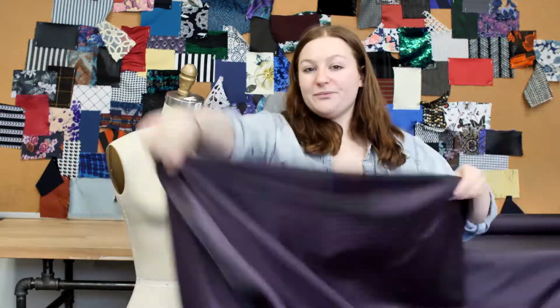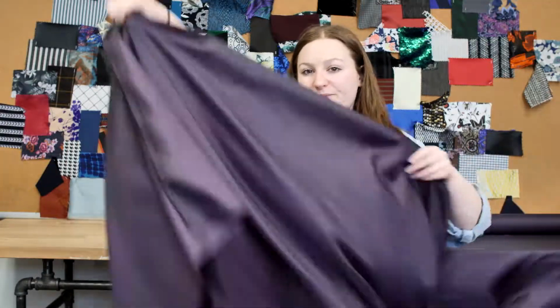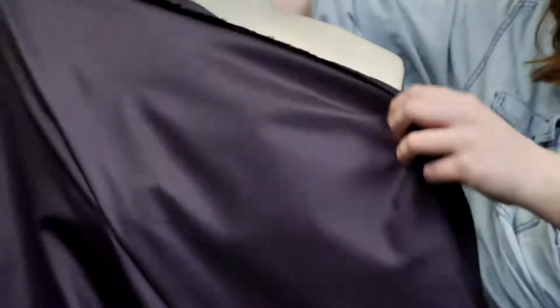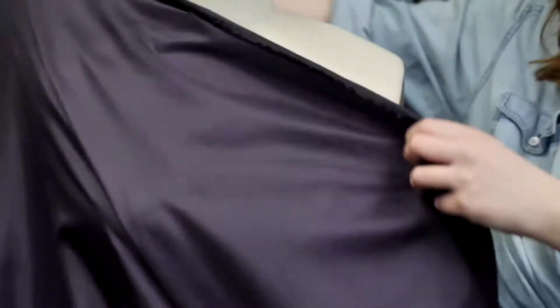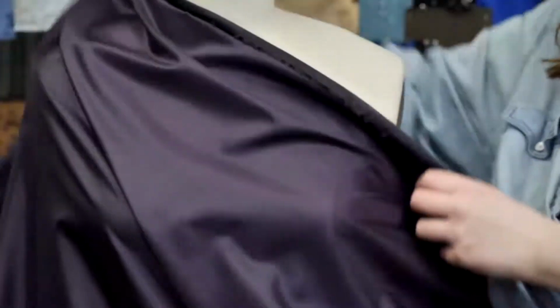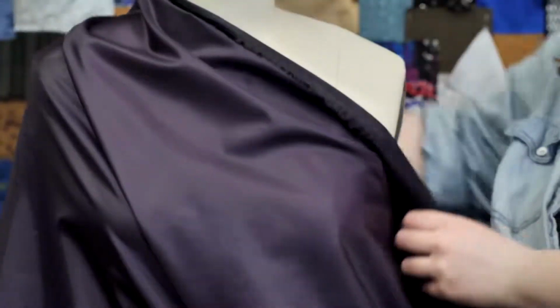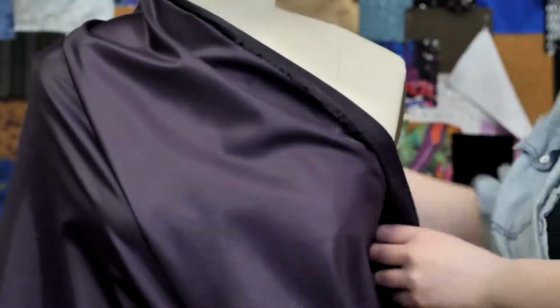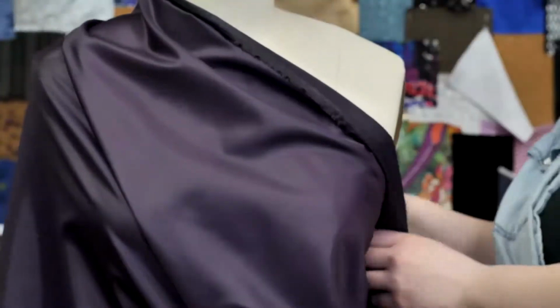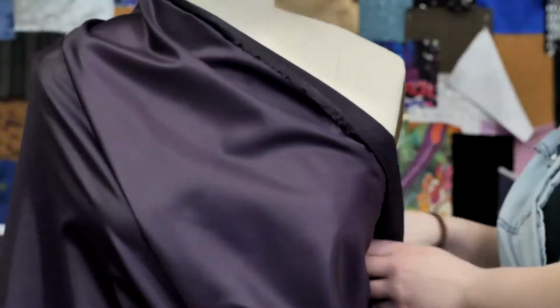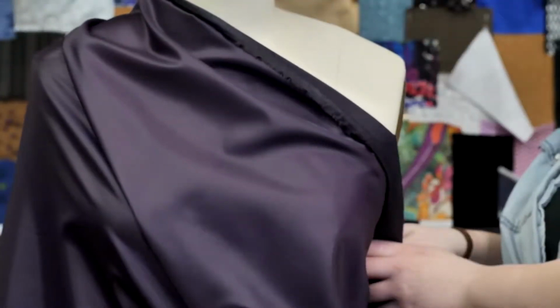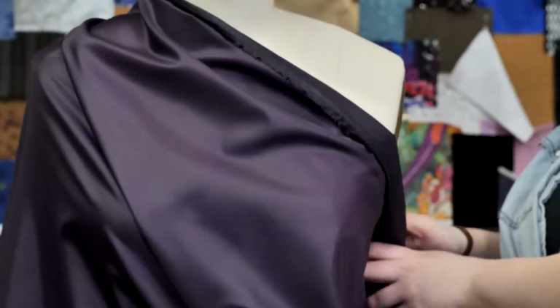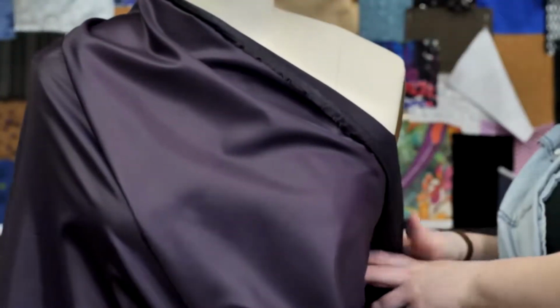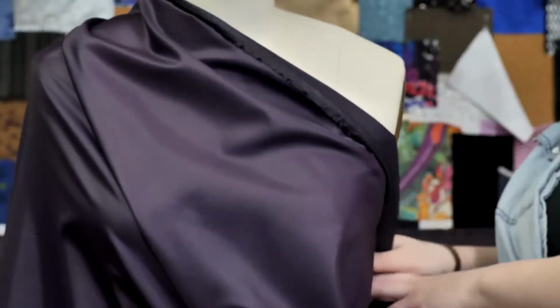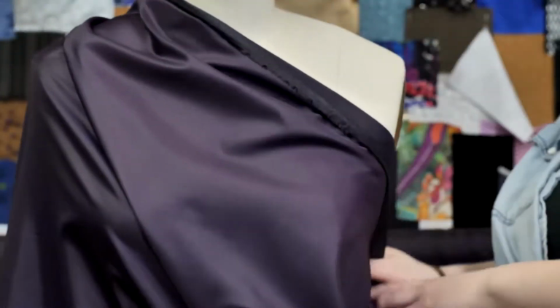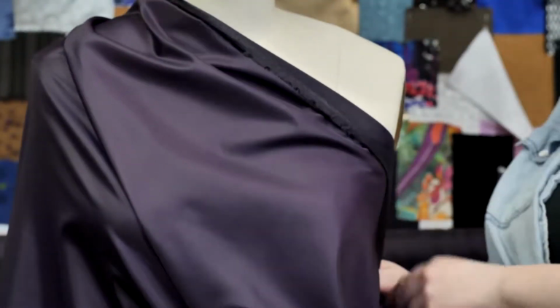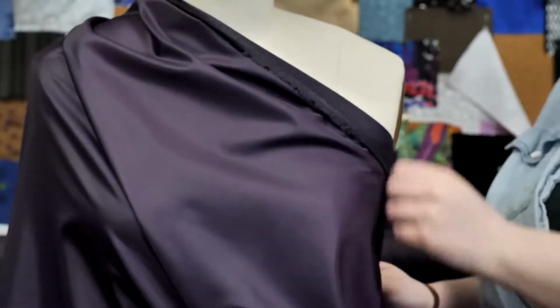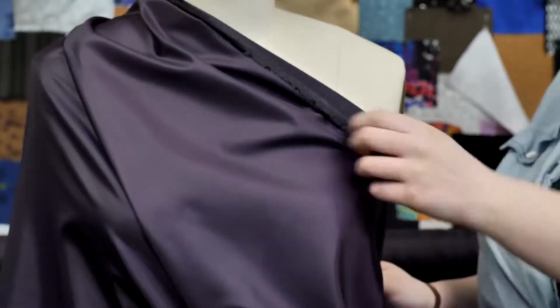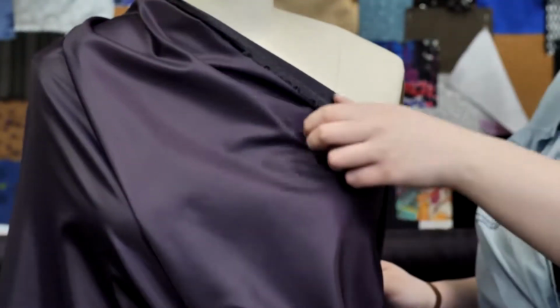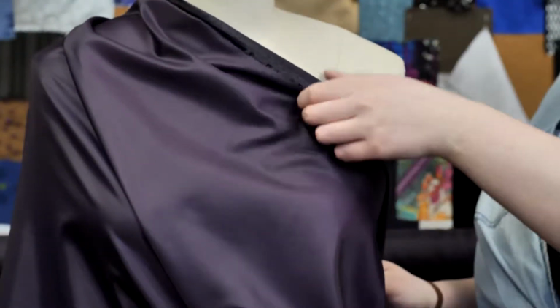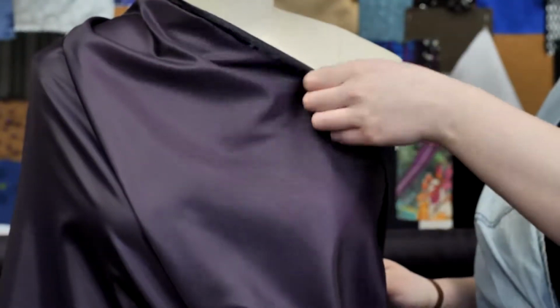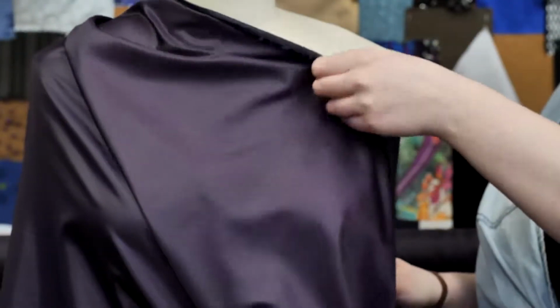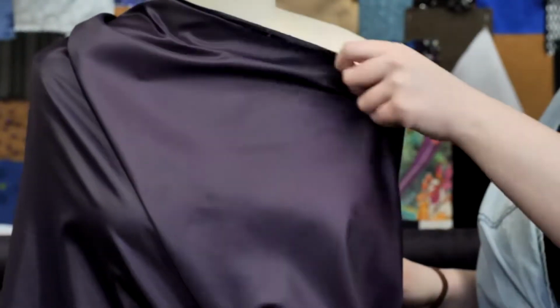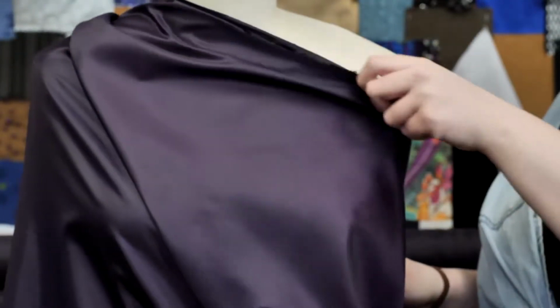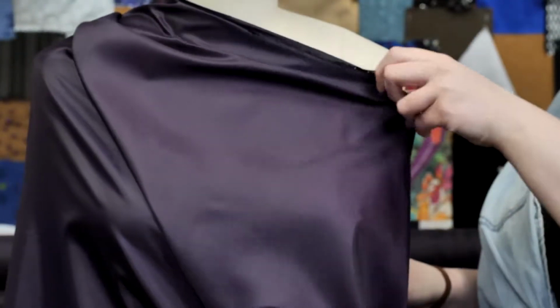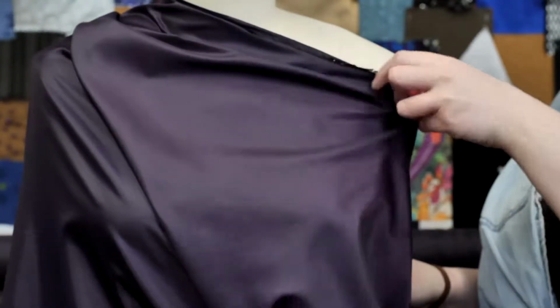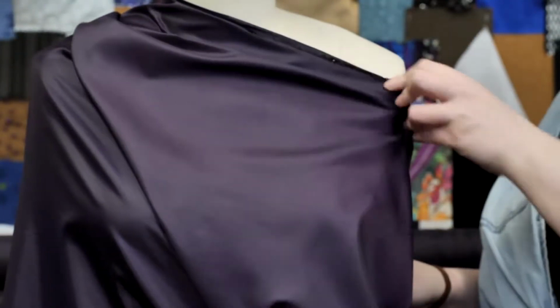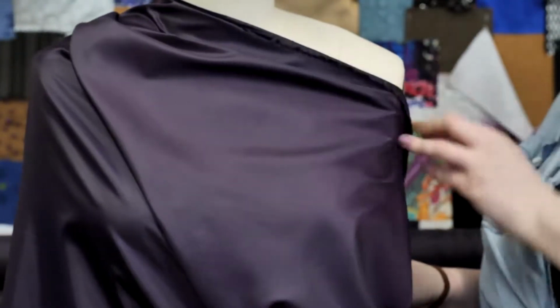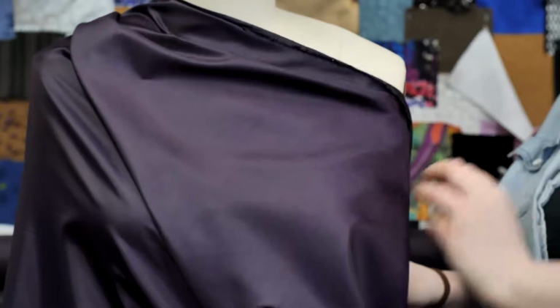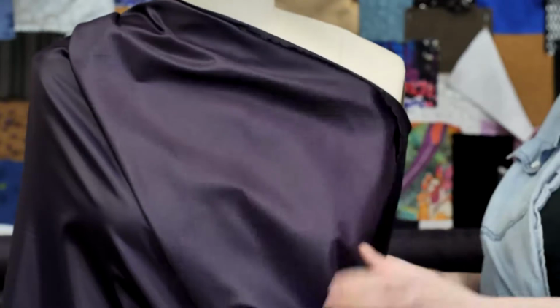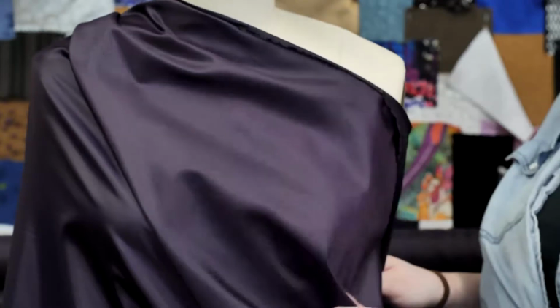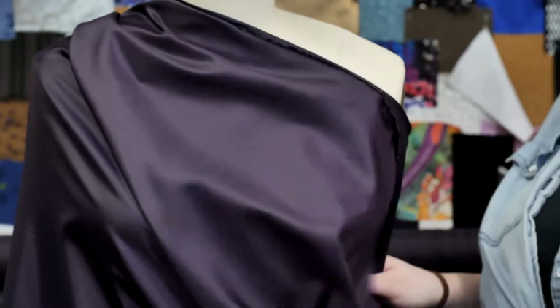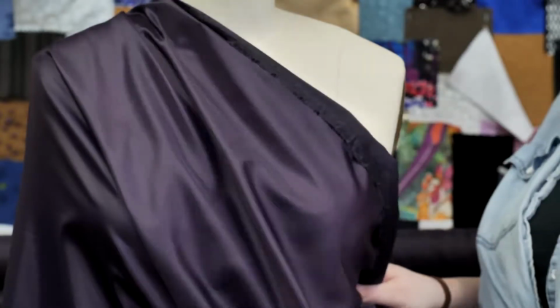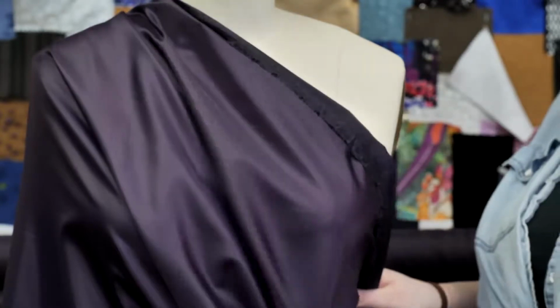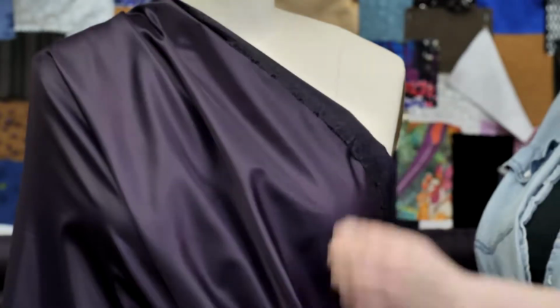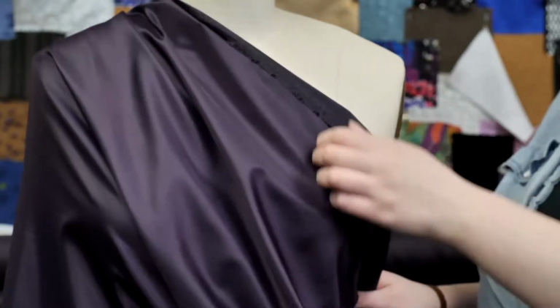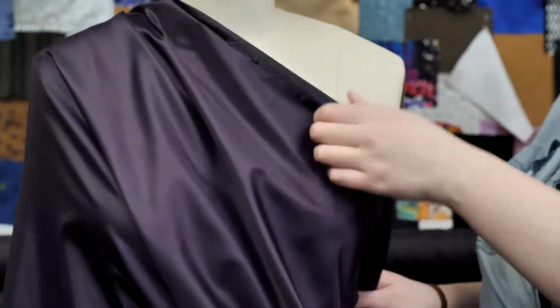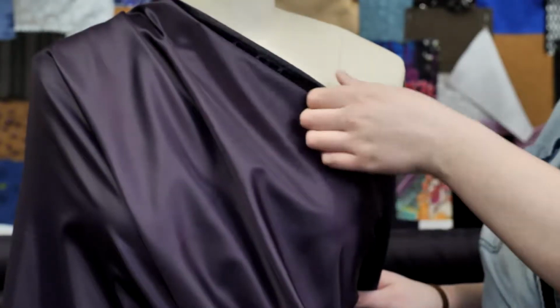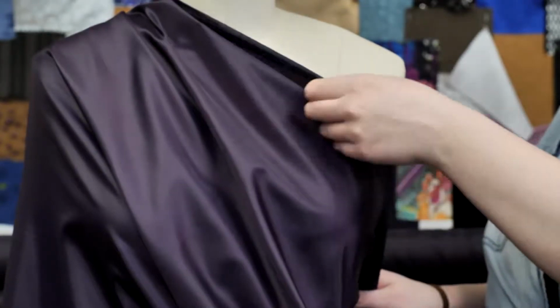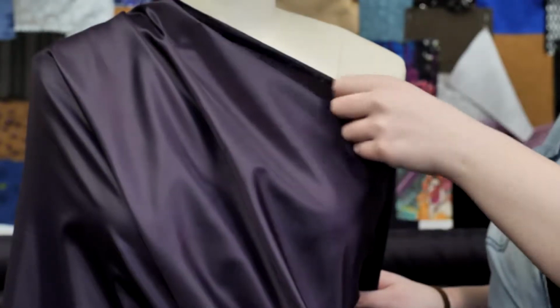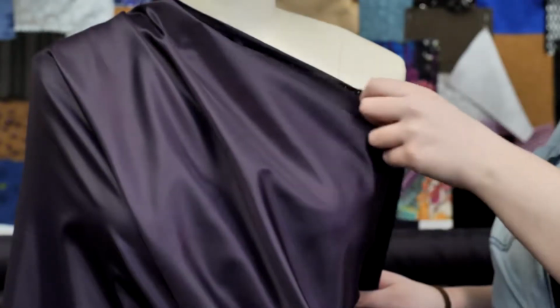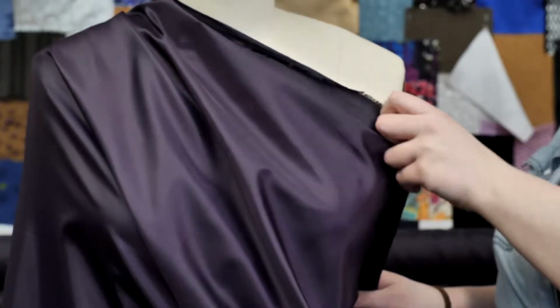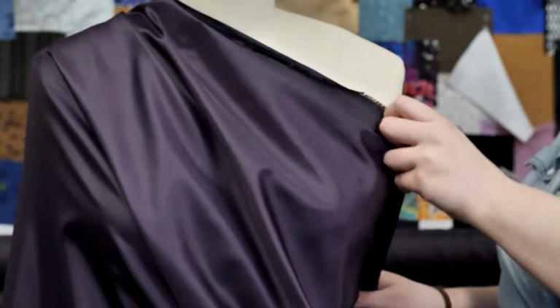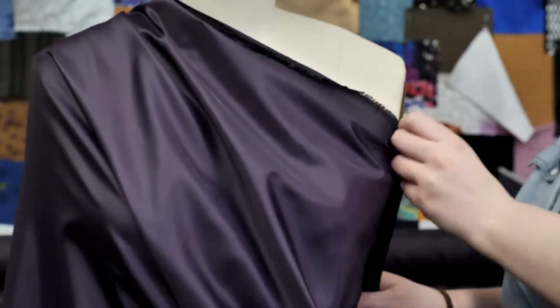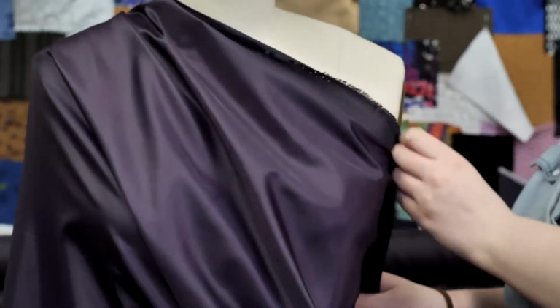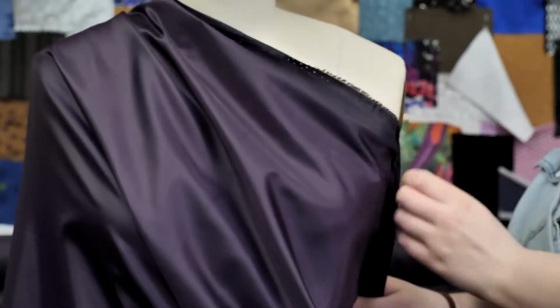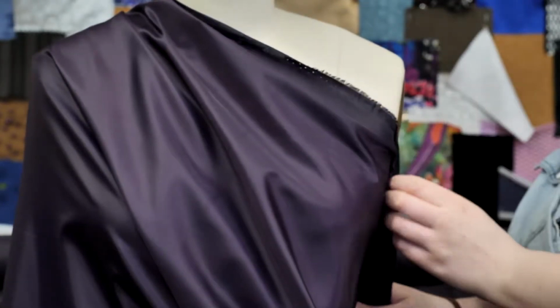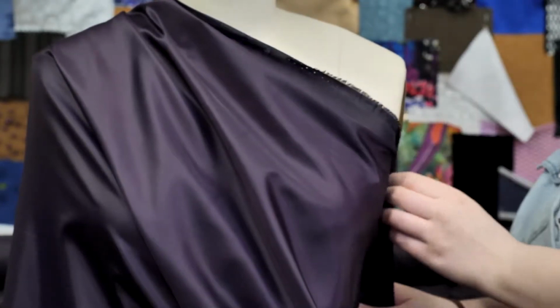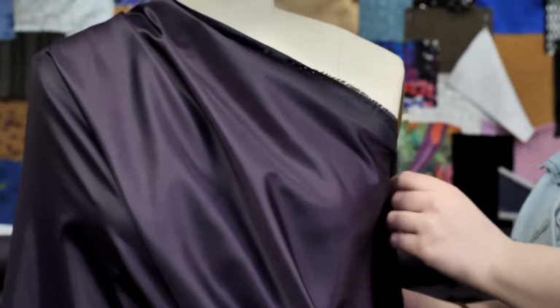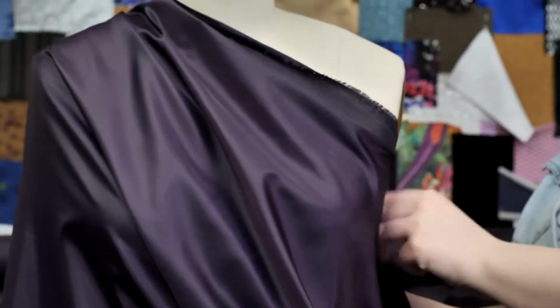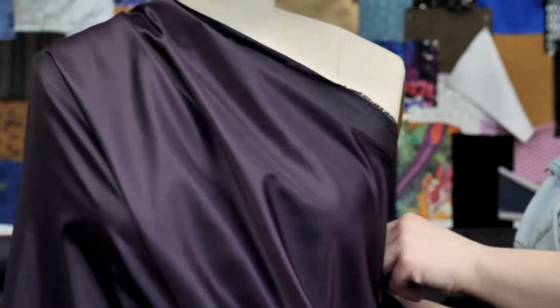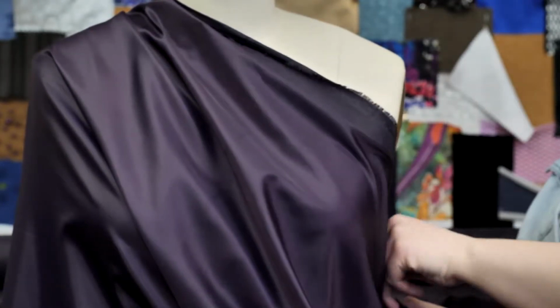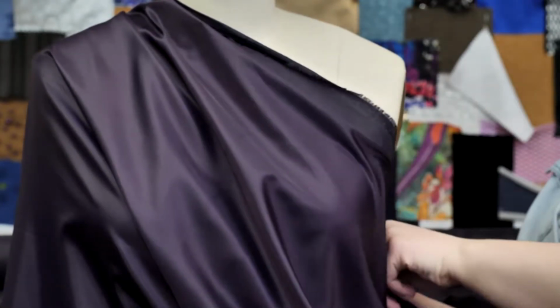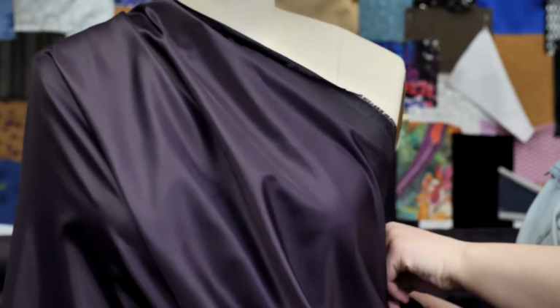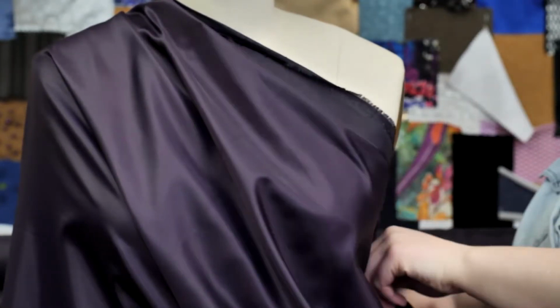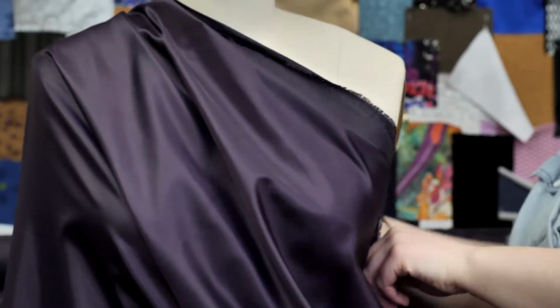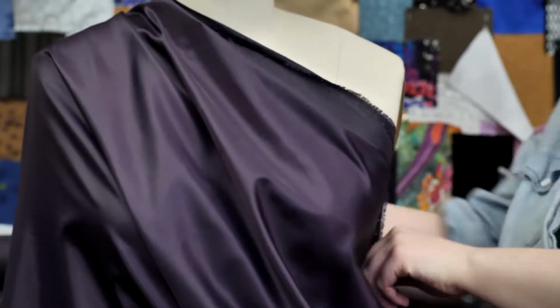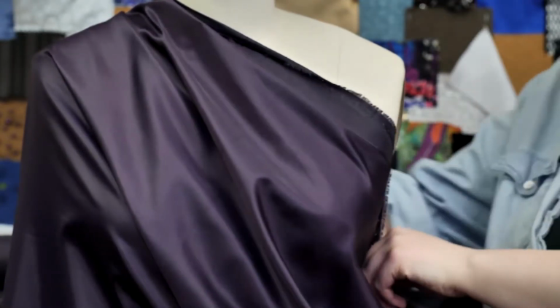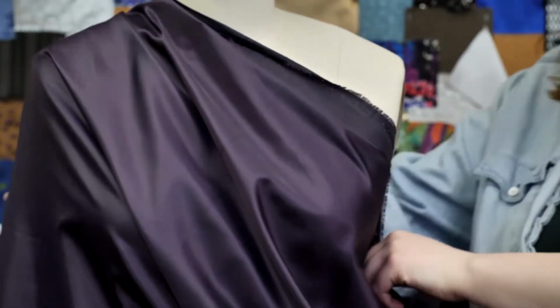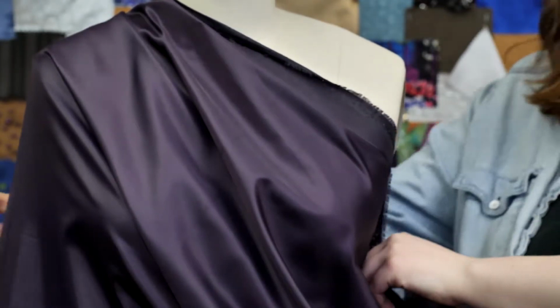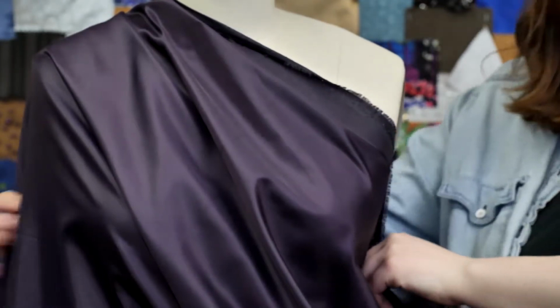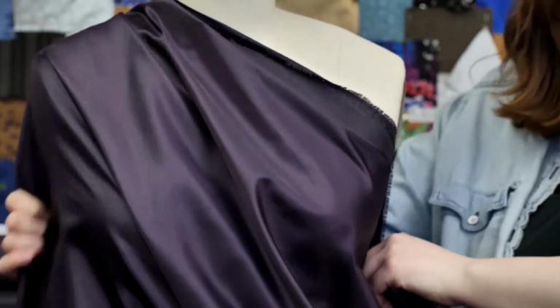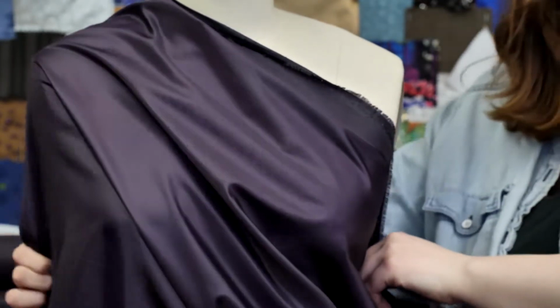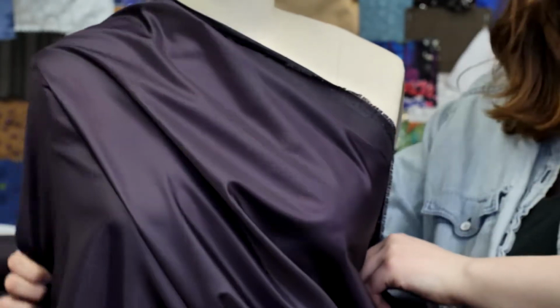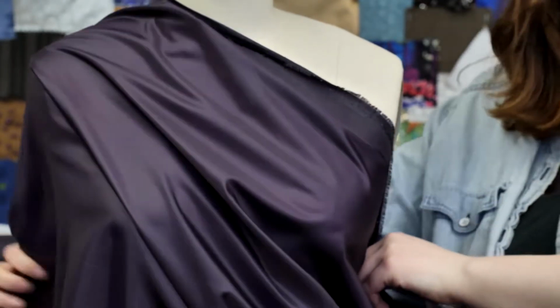I love the color of this lining. I would love to use this to line the Juniper Skirt on Mood Society — perfect for a classic look.